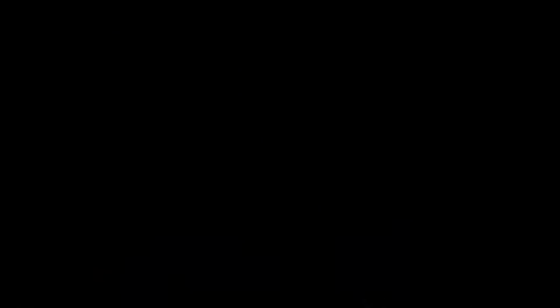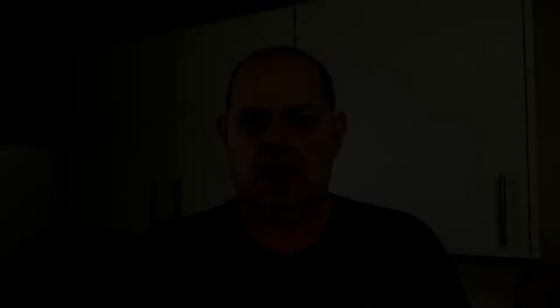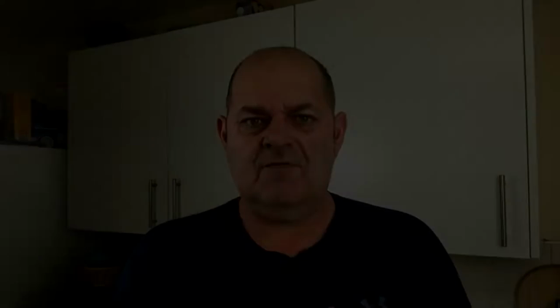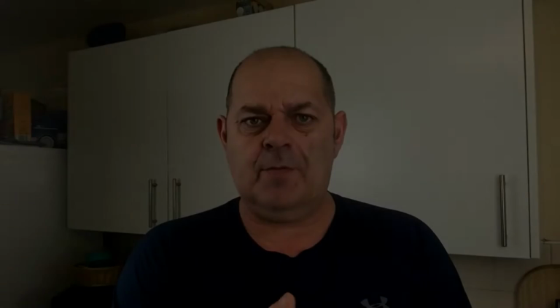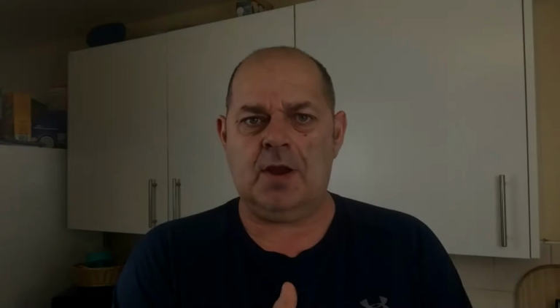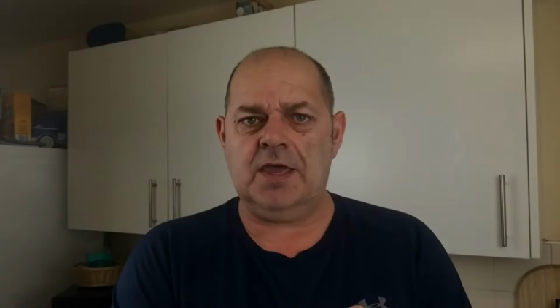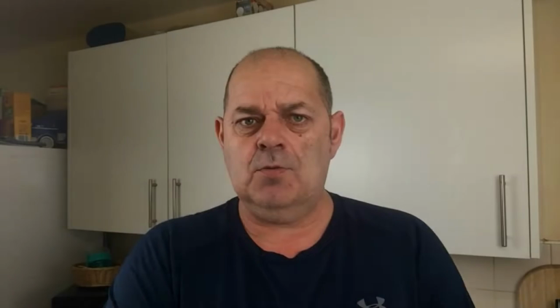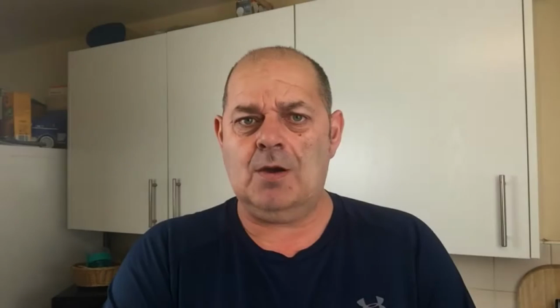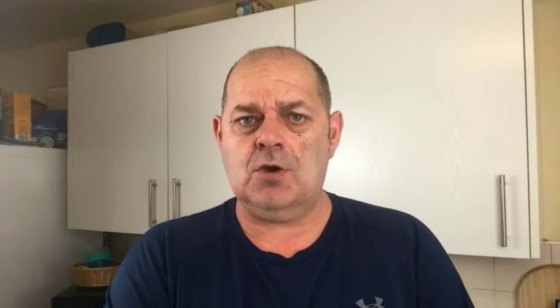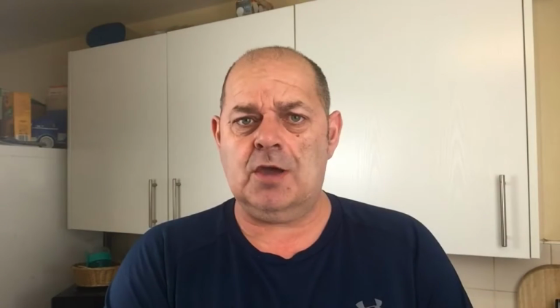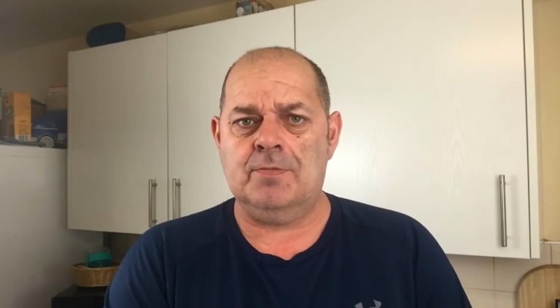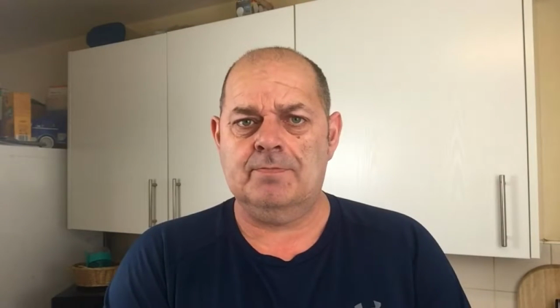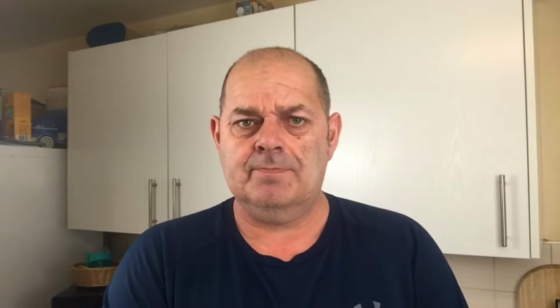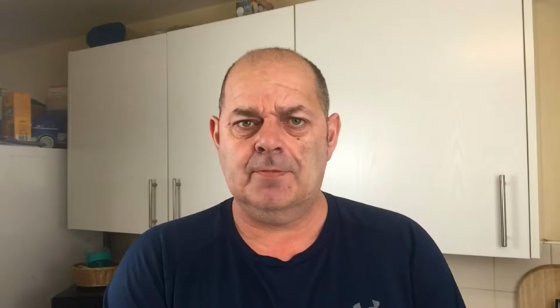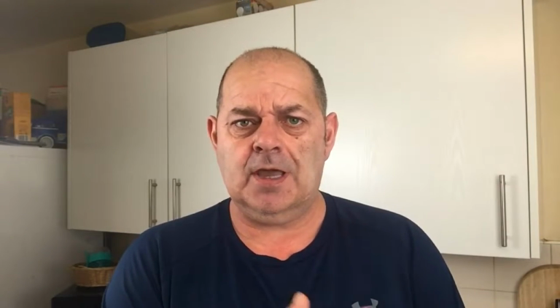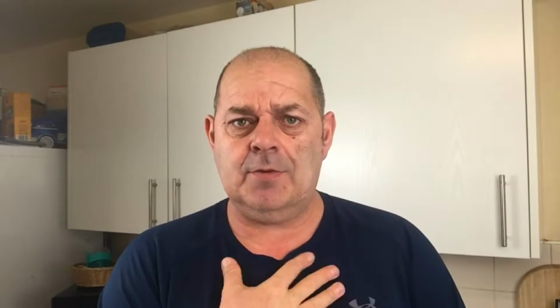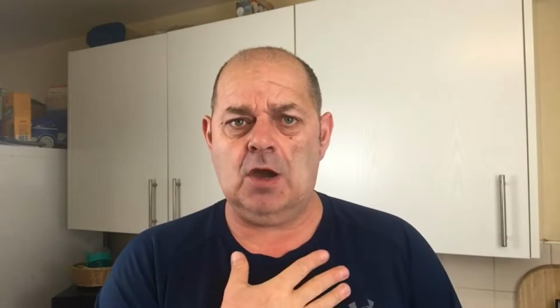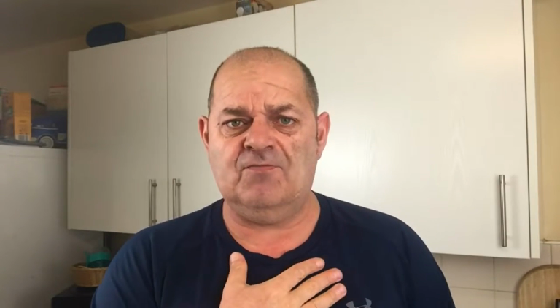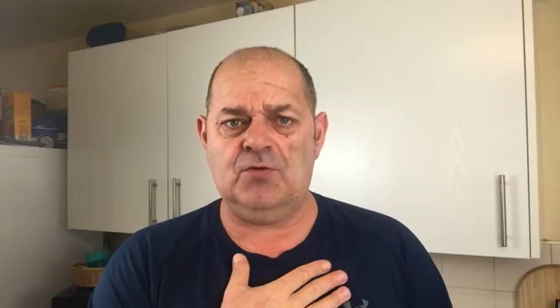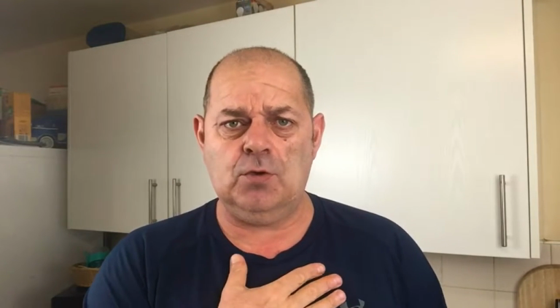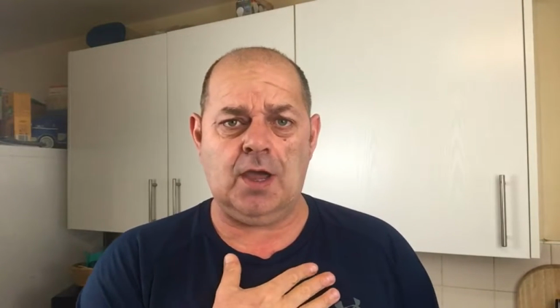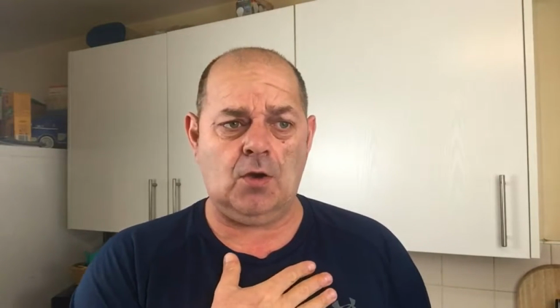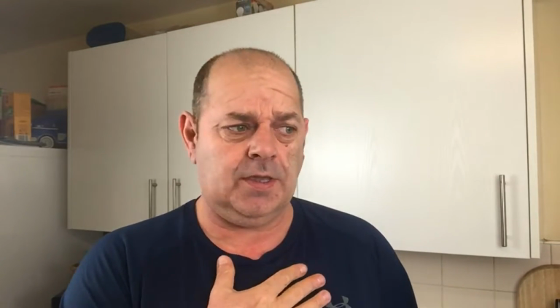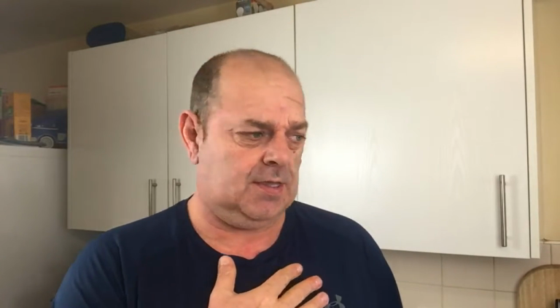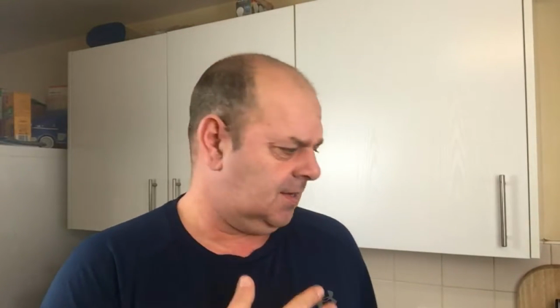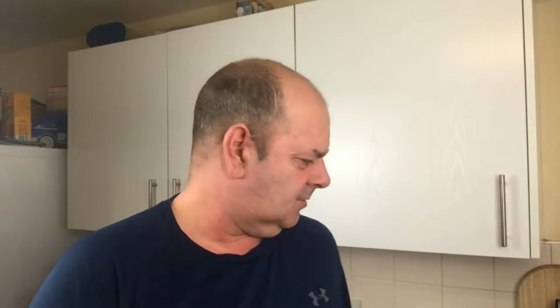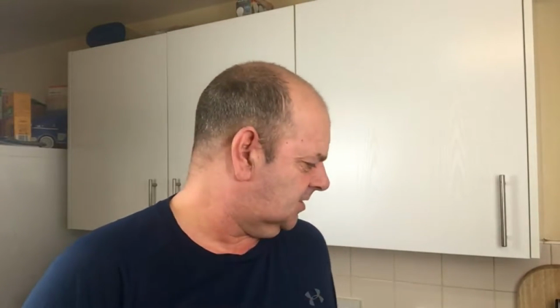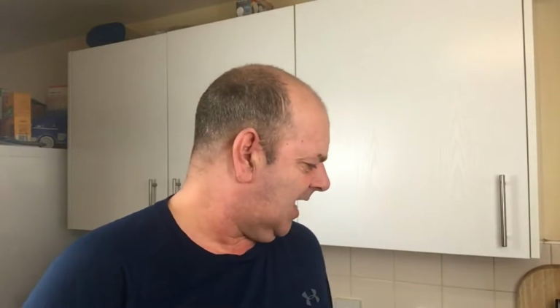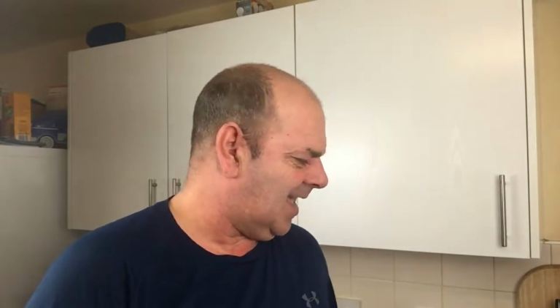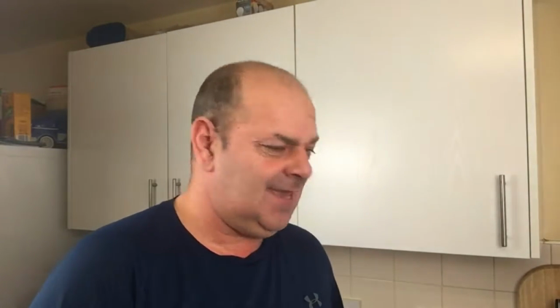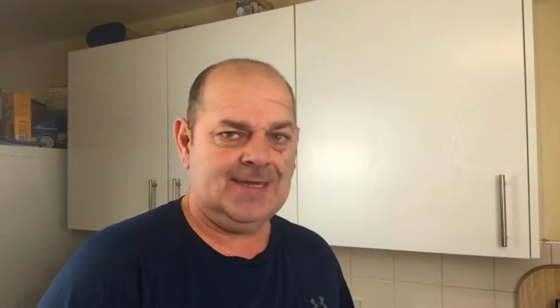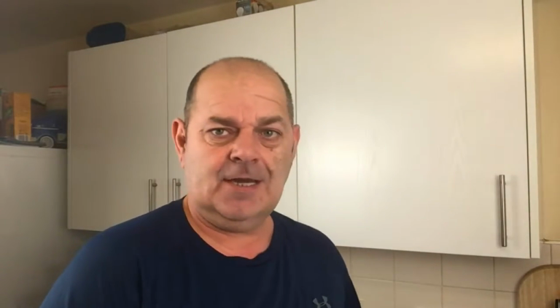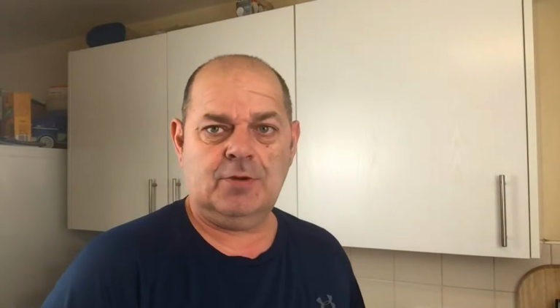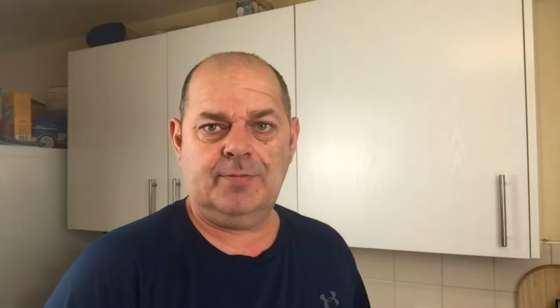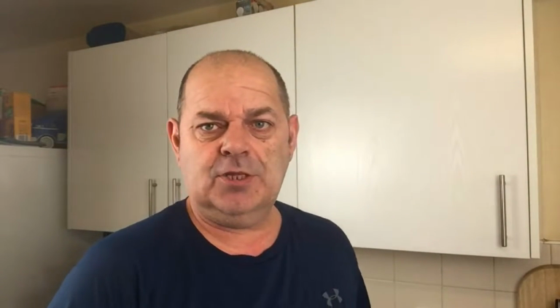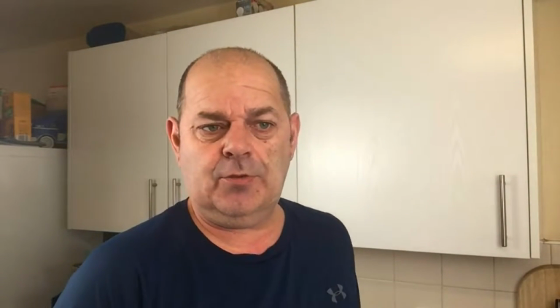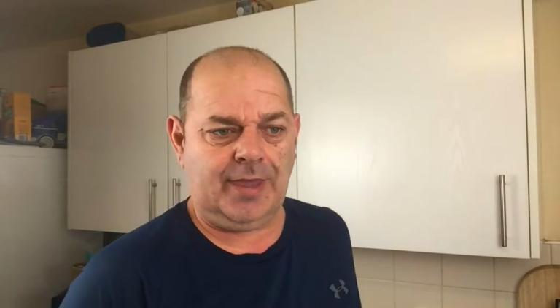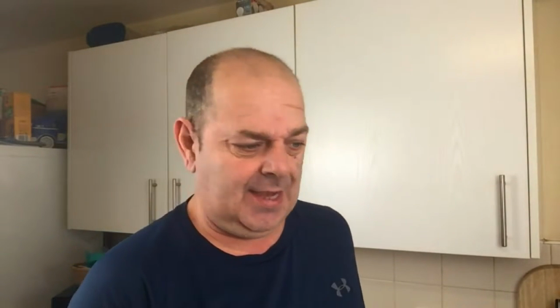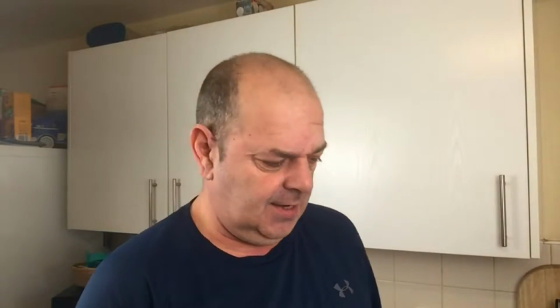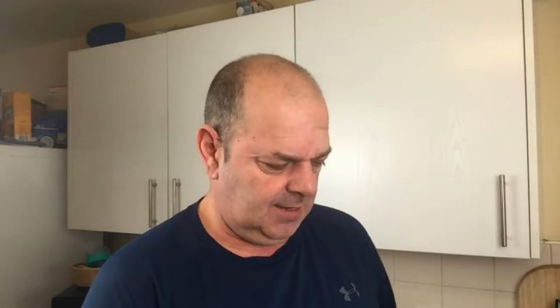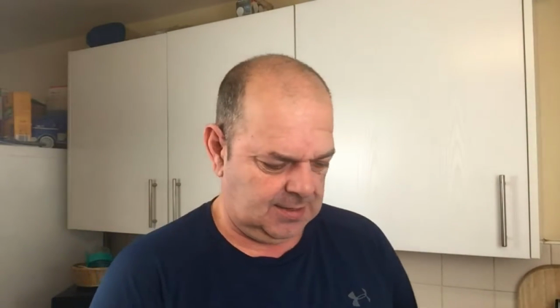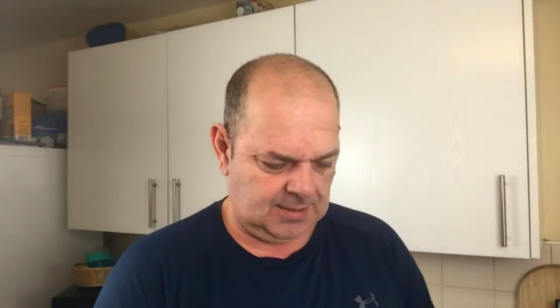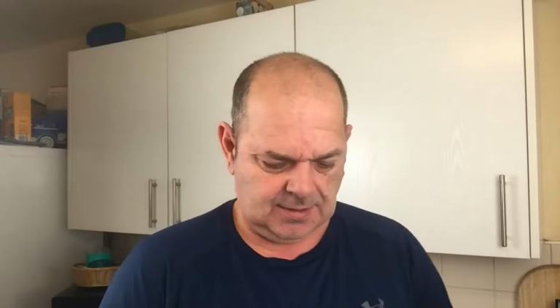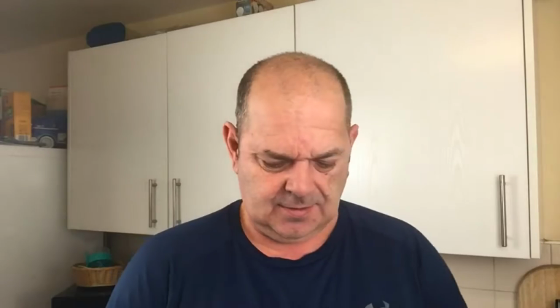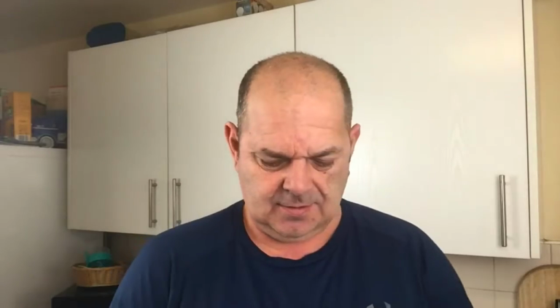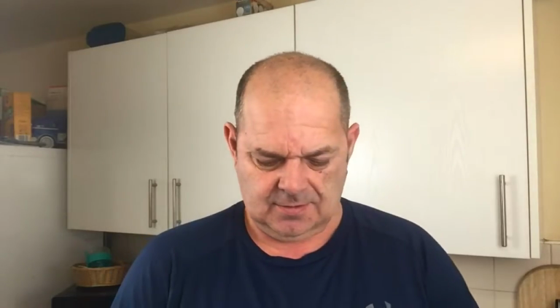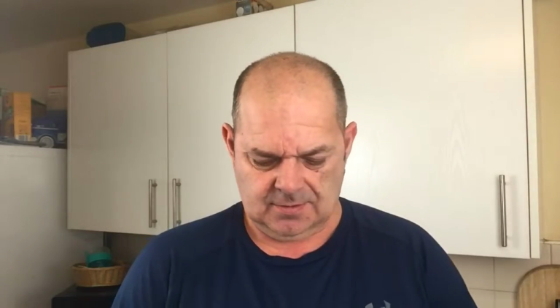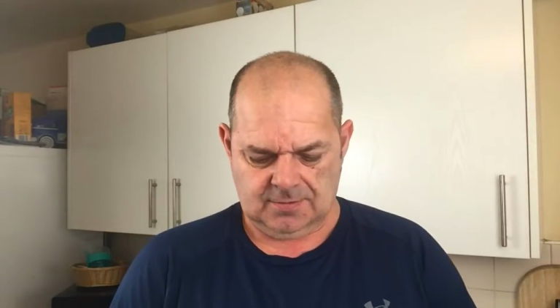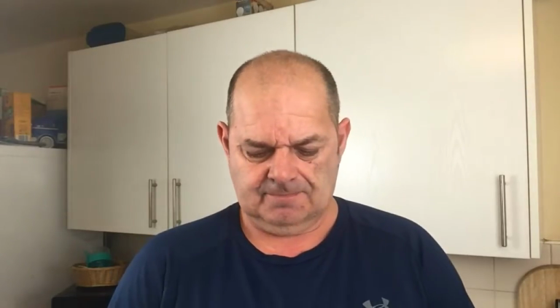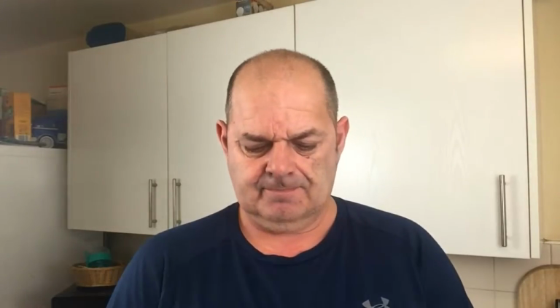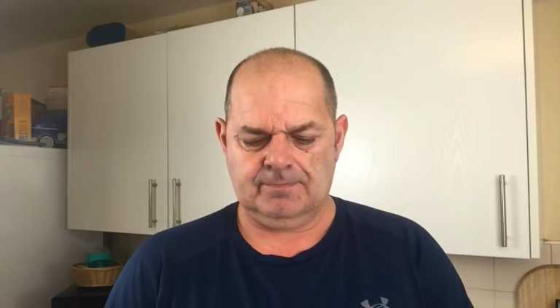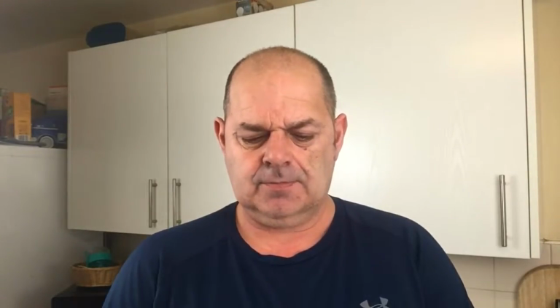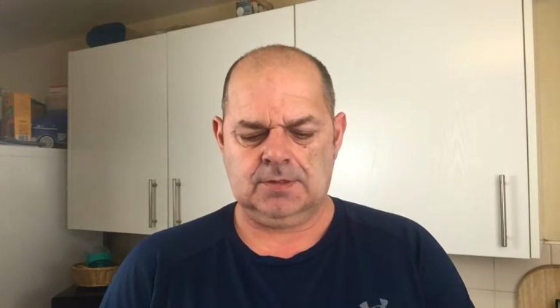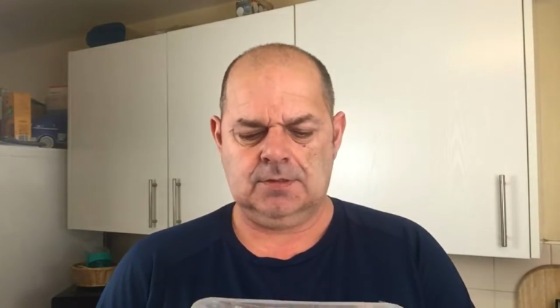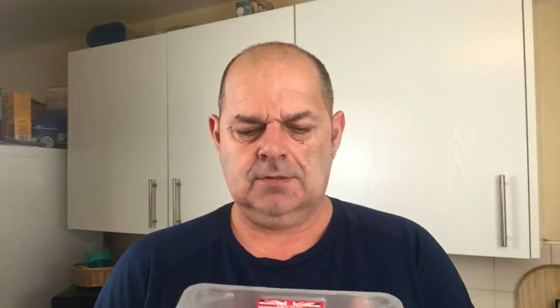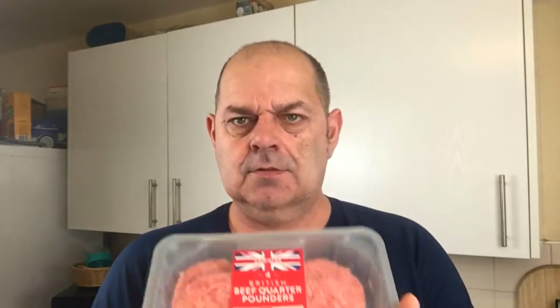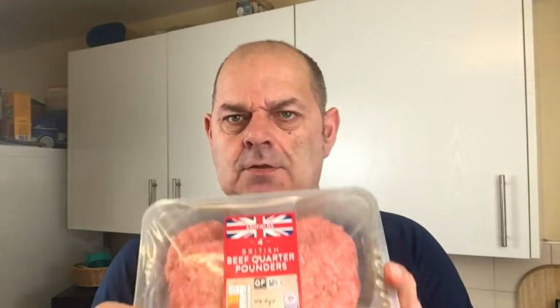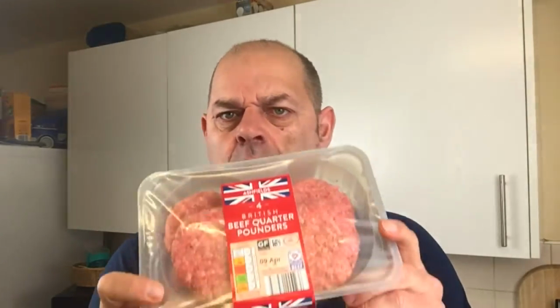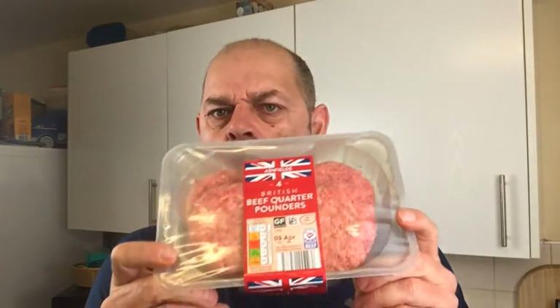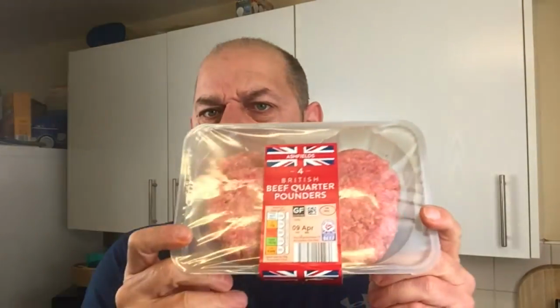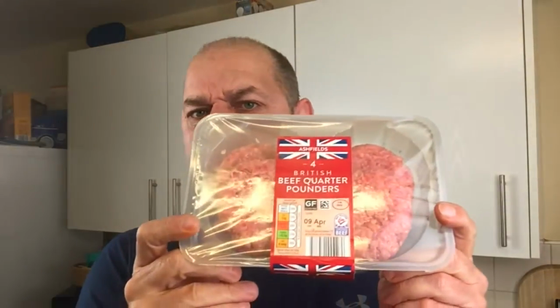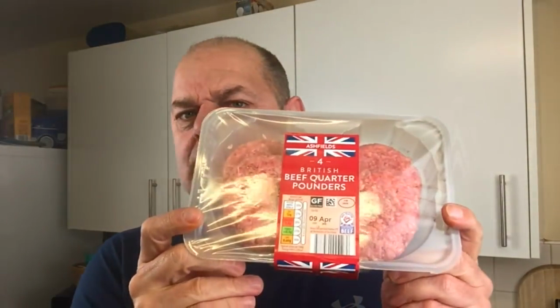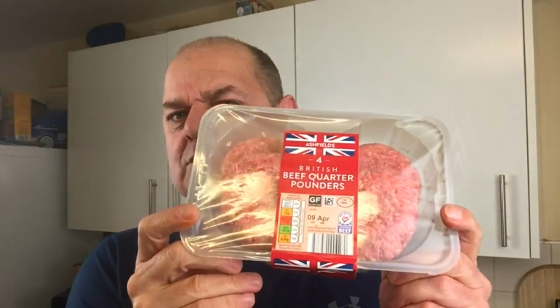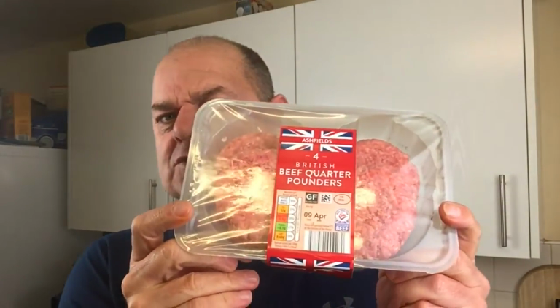Hello everybody, welcome. I am the old food guy. Now today I'm going to be doing quarter pounders.